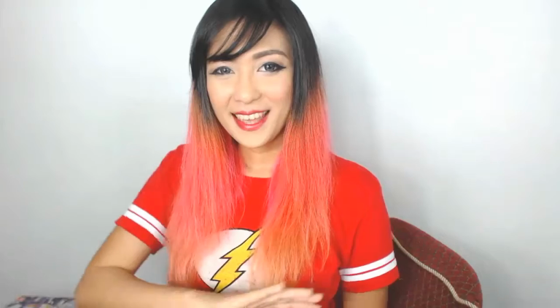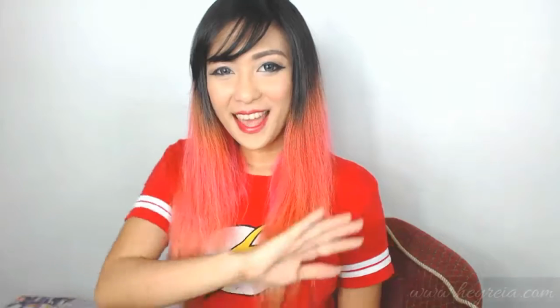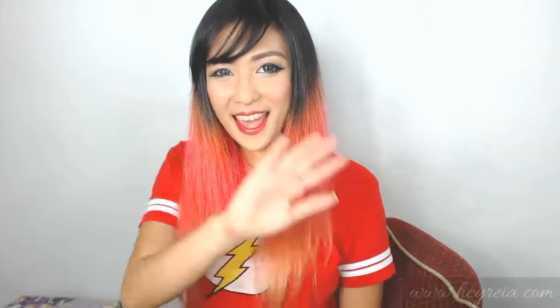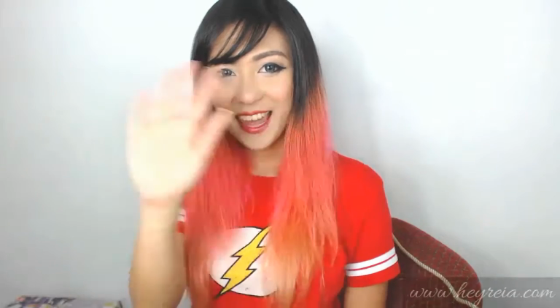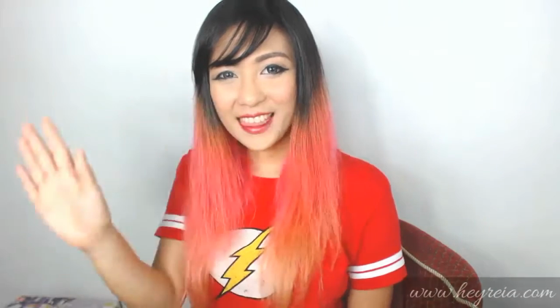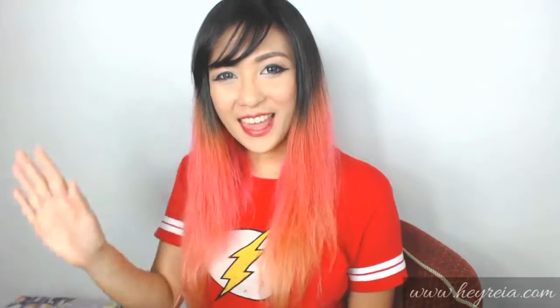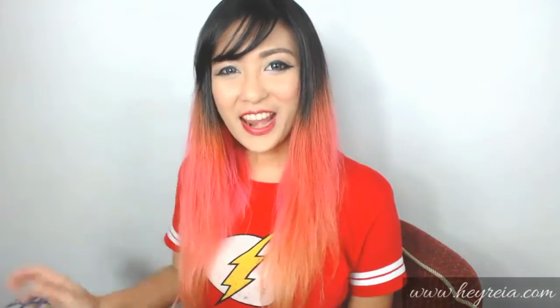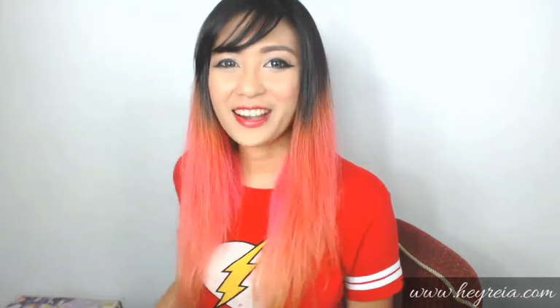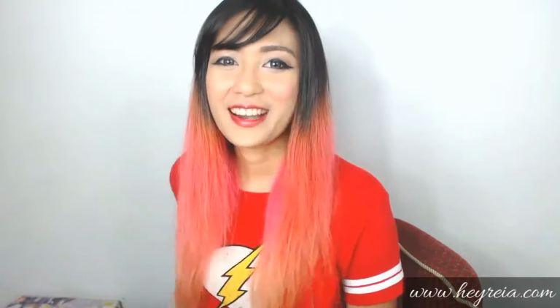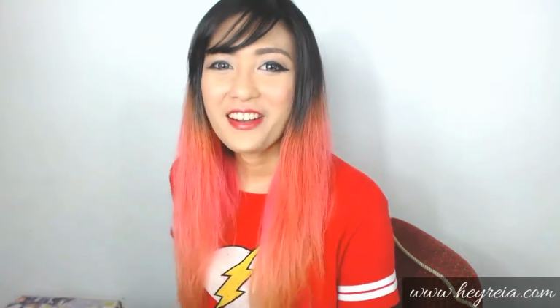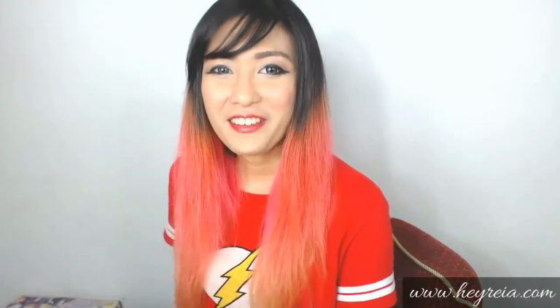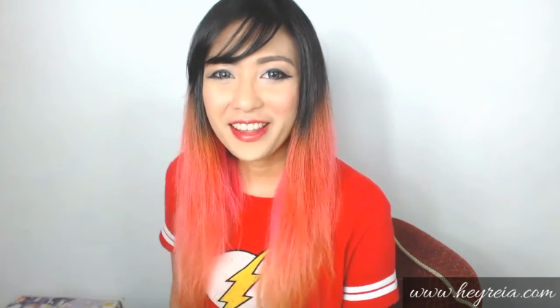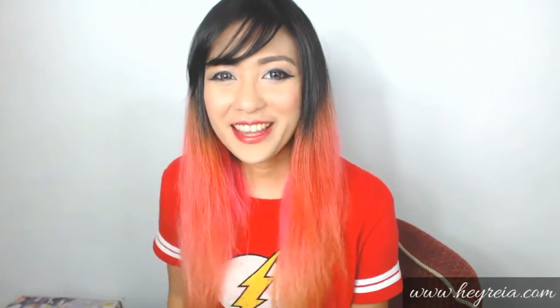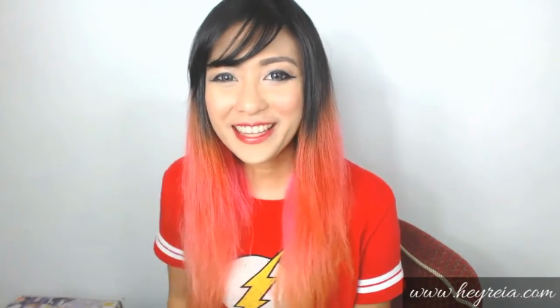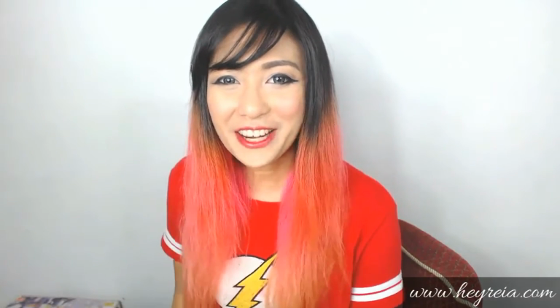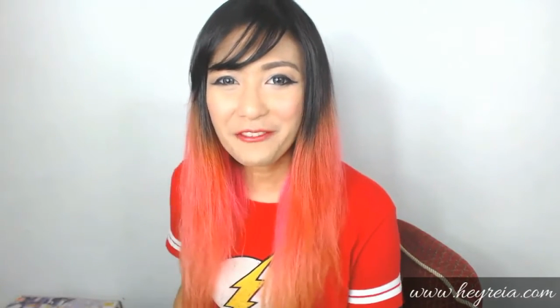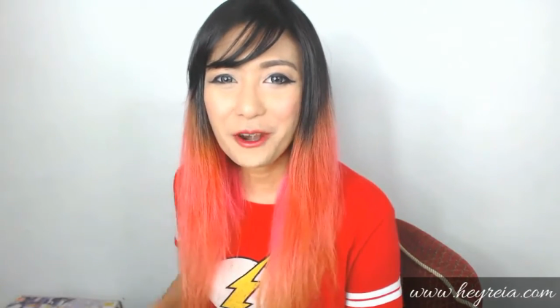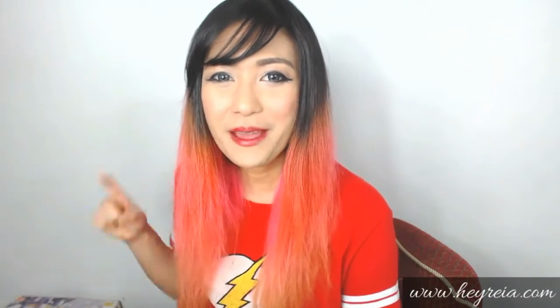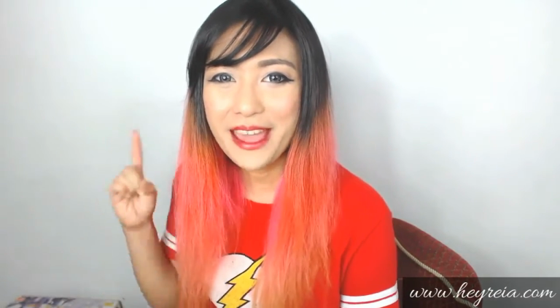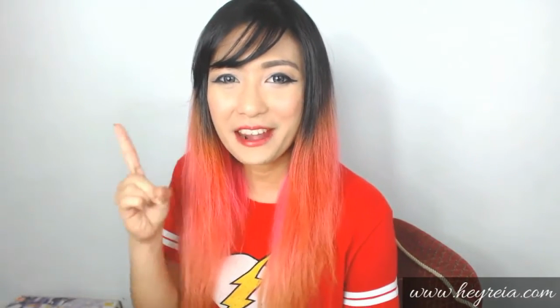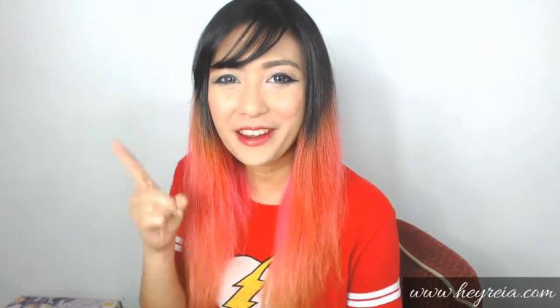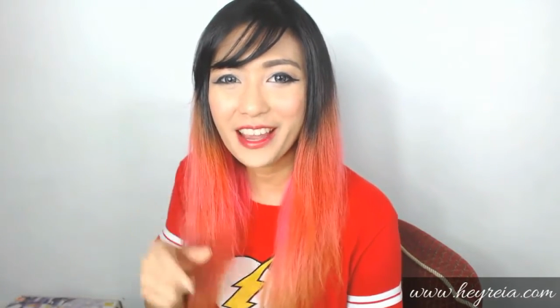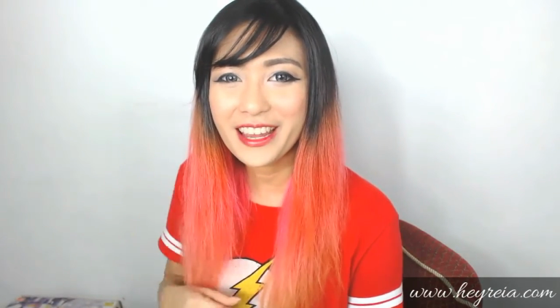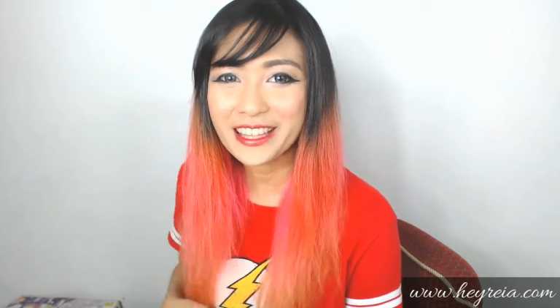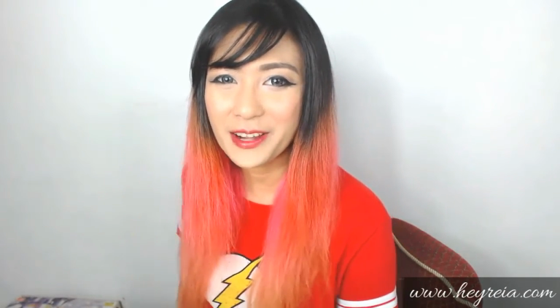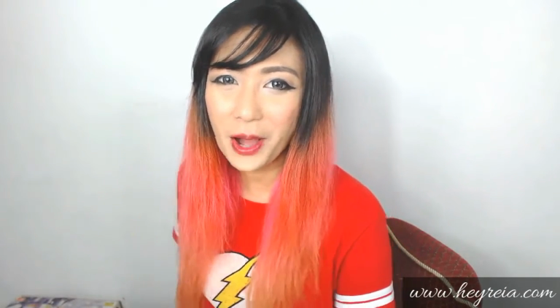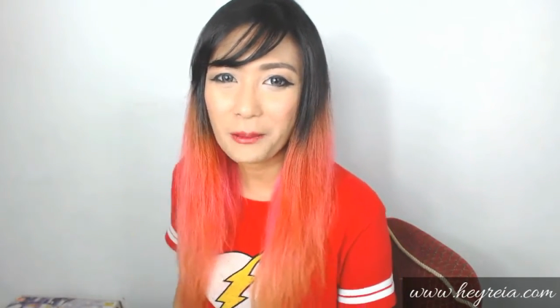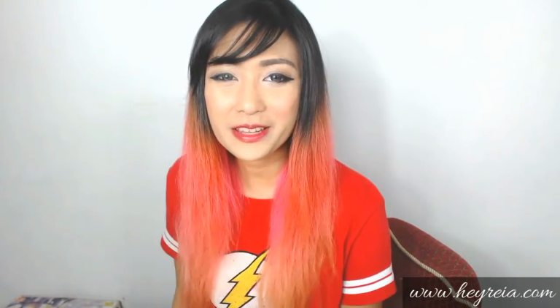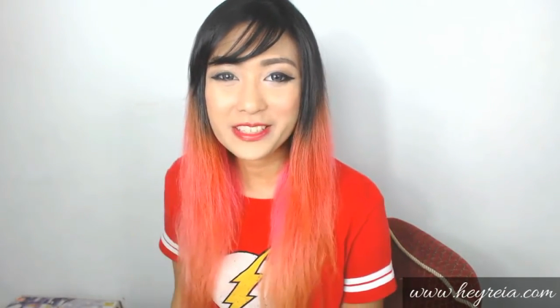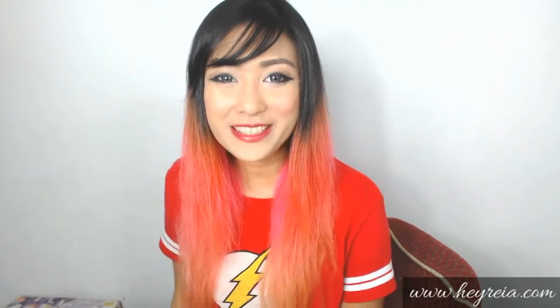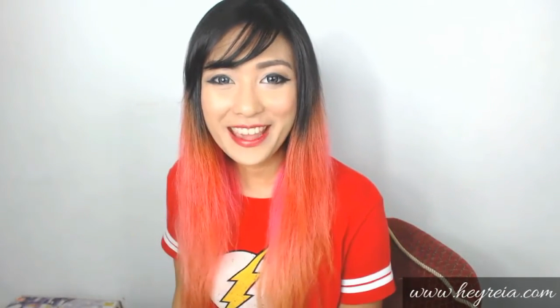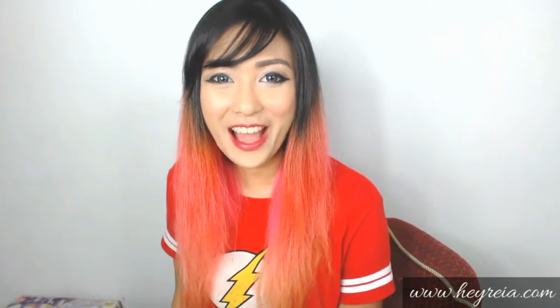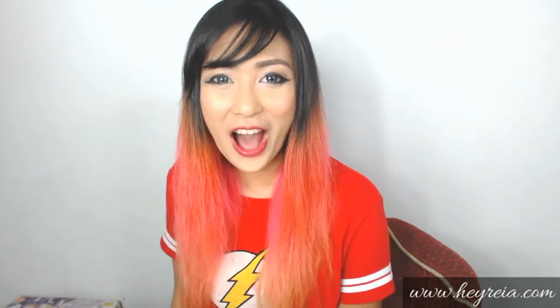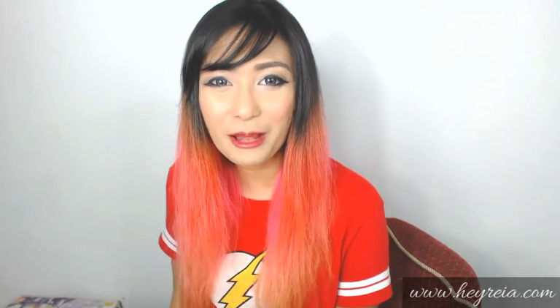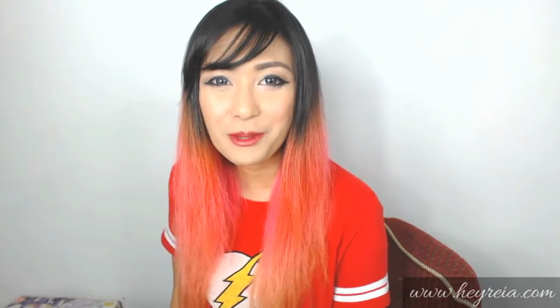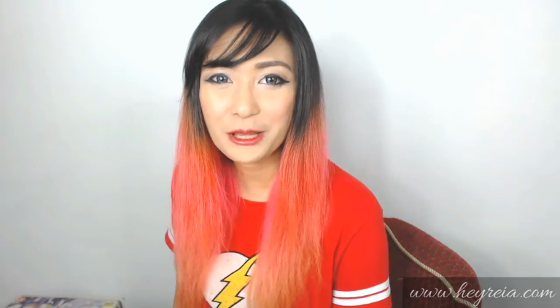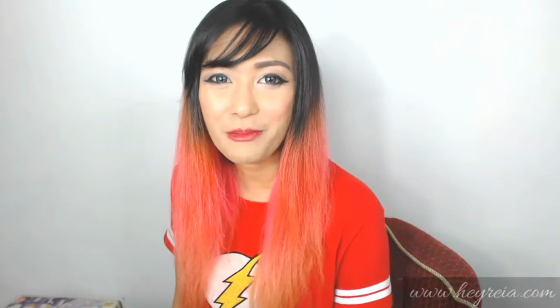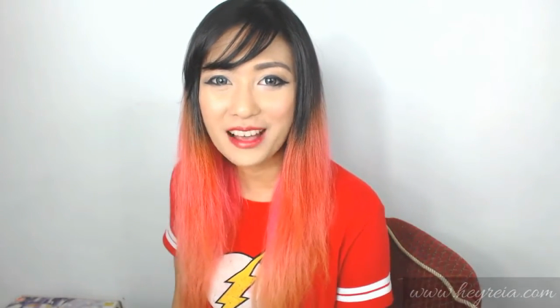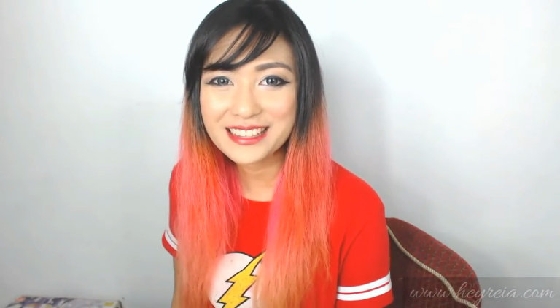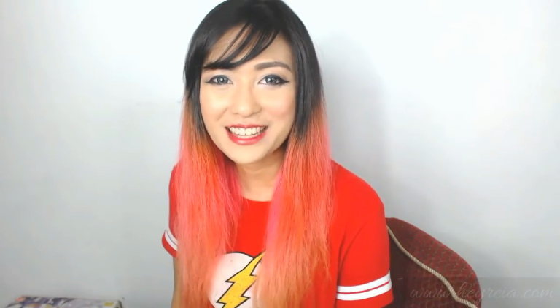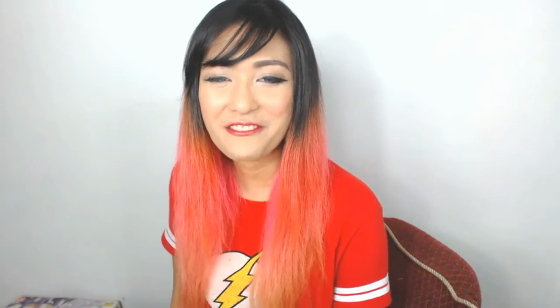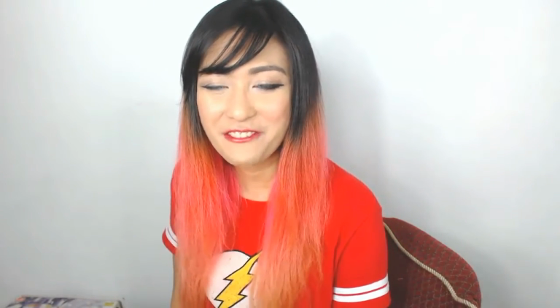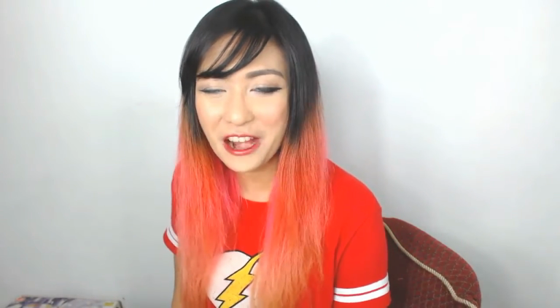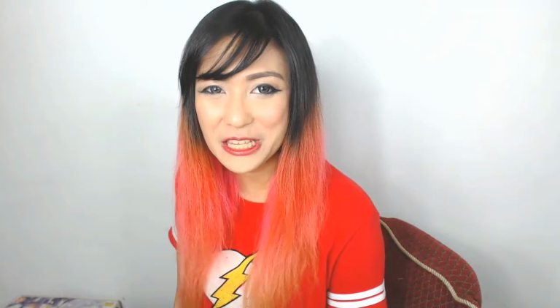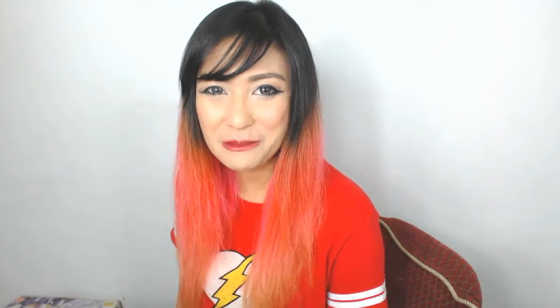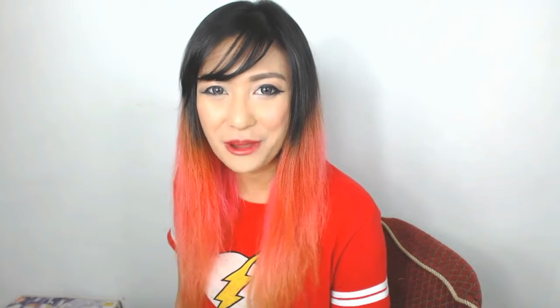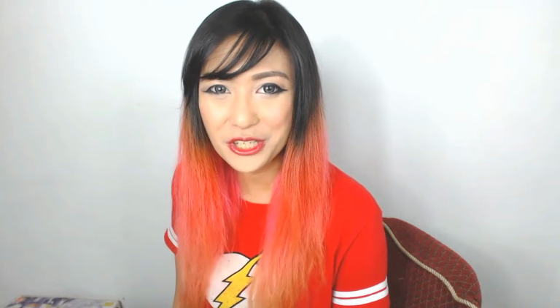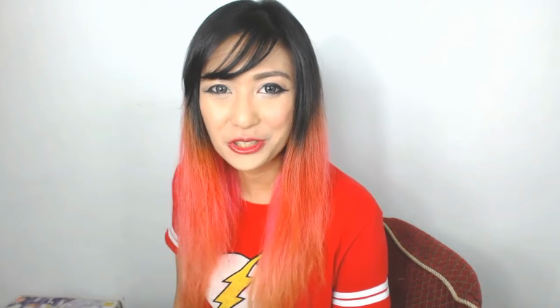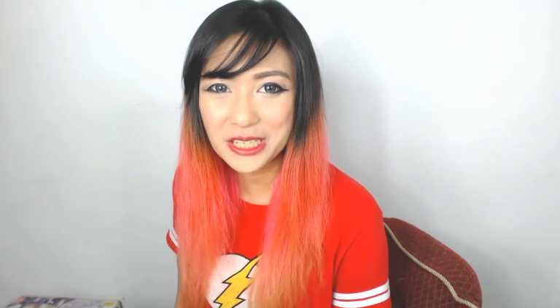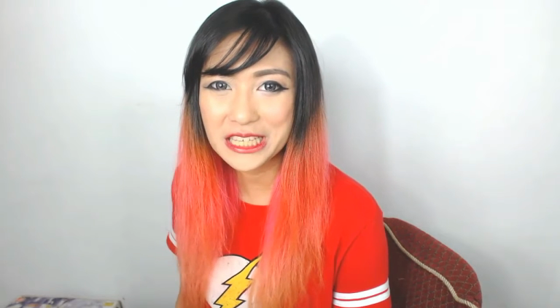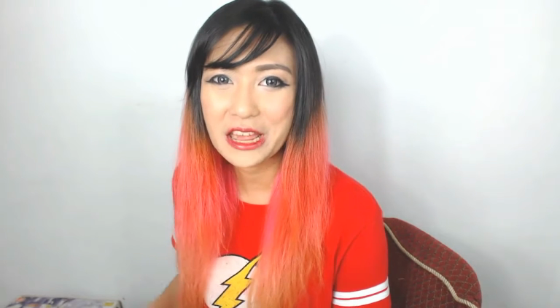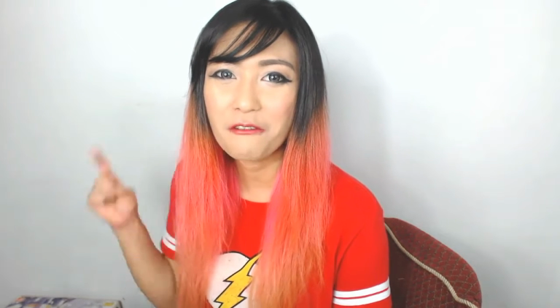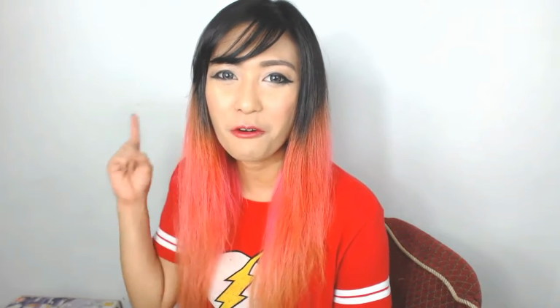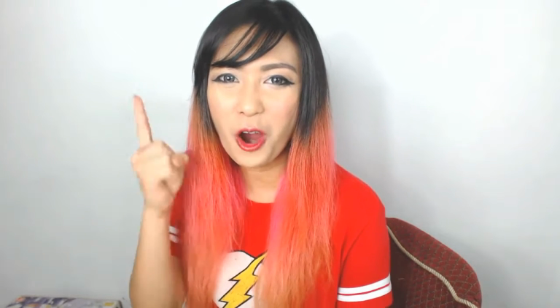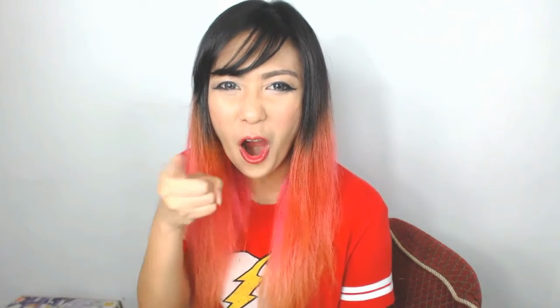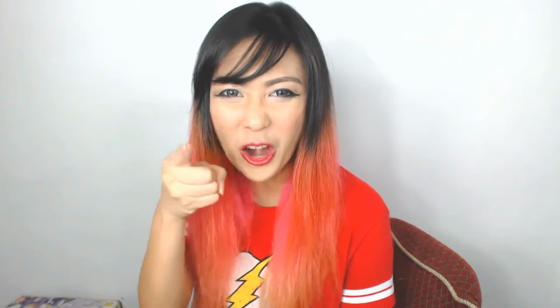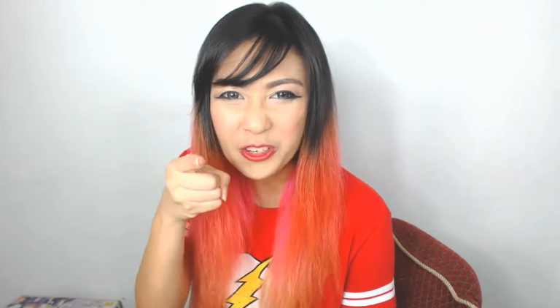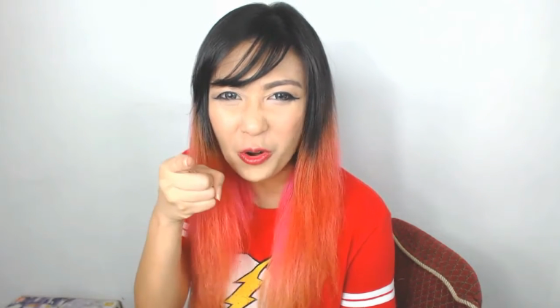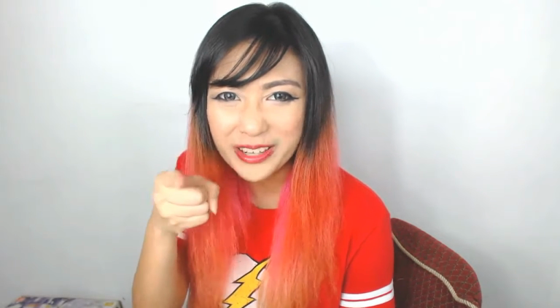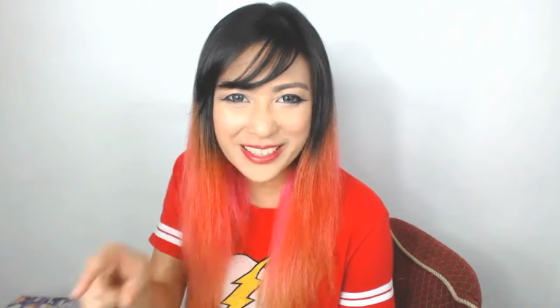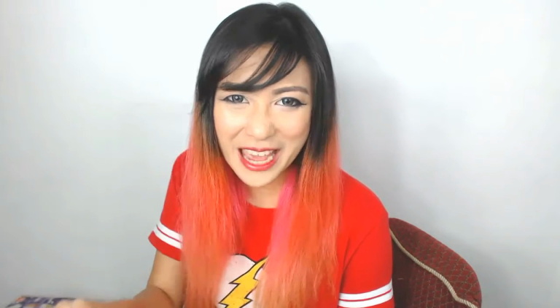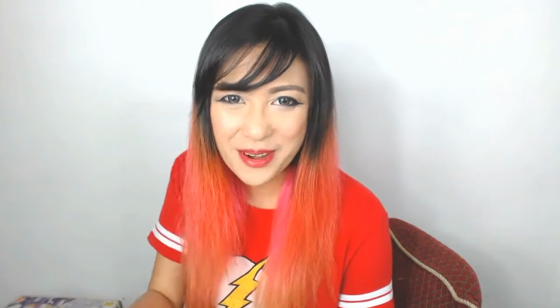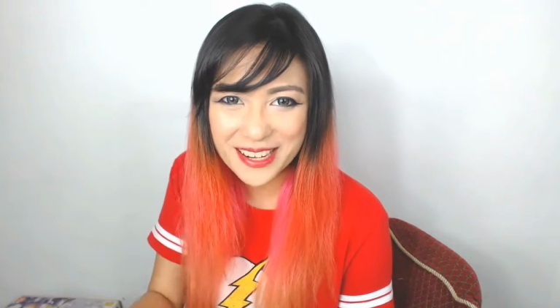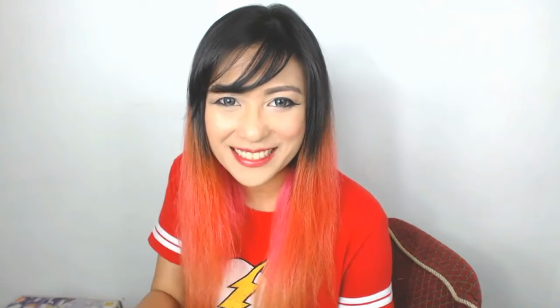Hey there! Raya here from HeyRaya.com and today I'll be unboxing a very special key for hardcore gamers!